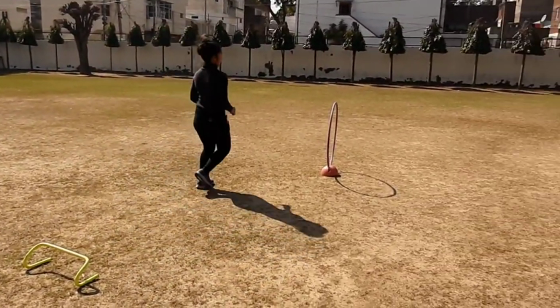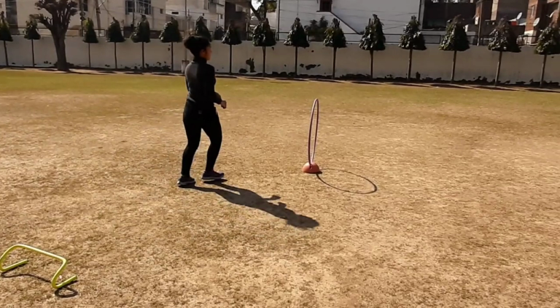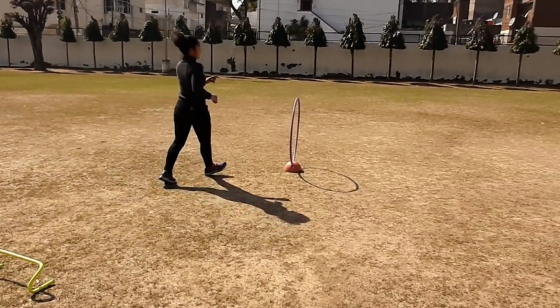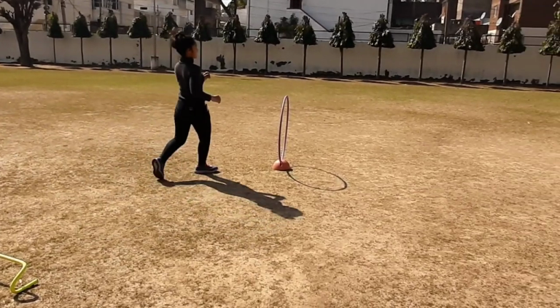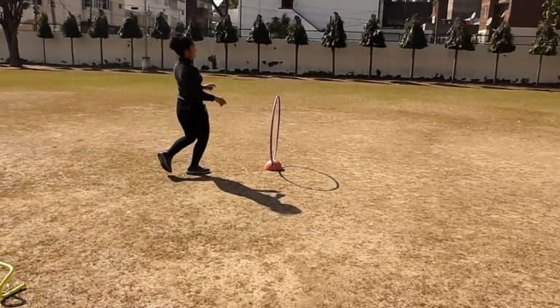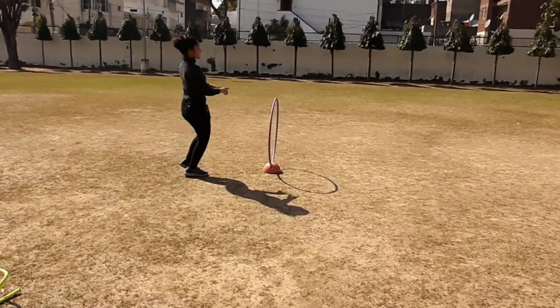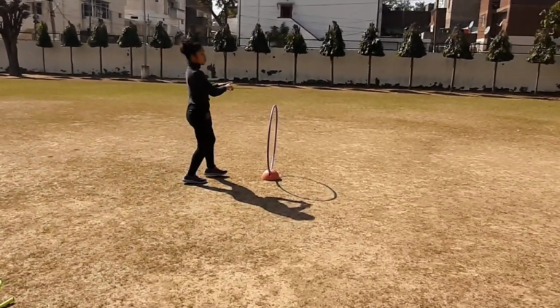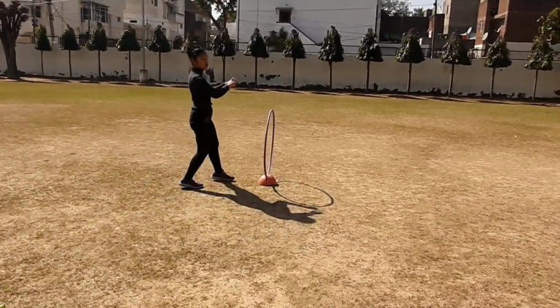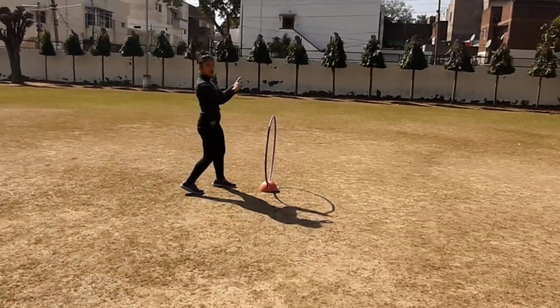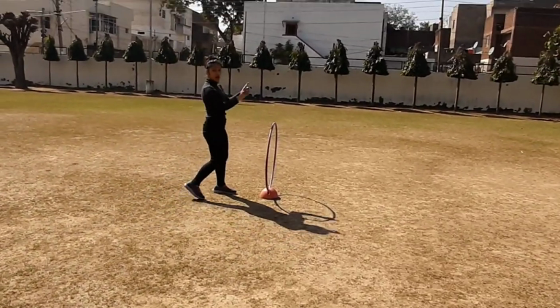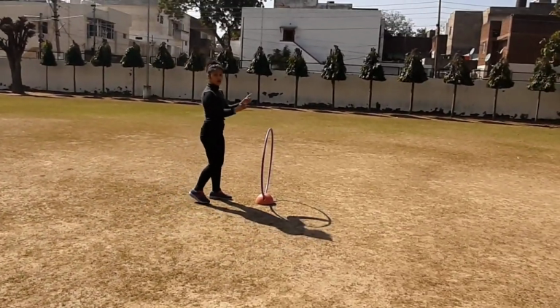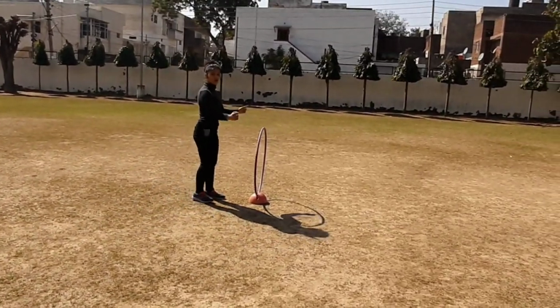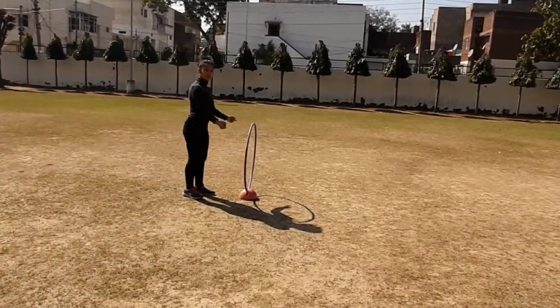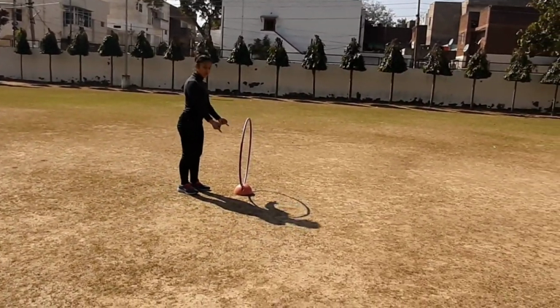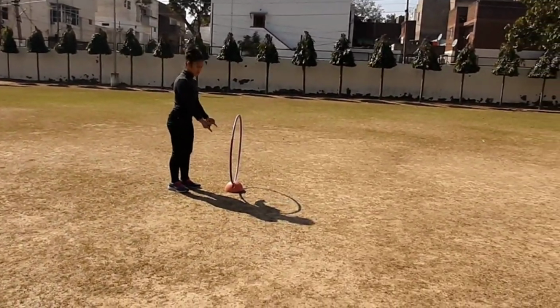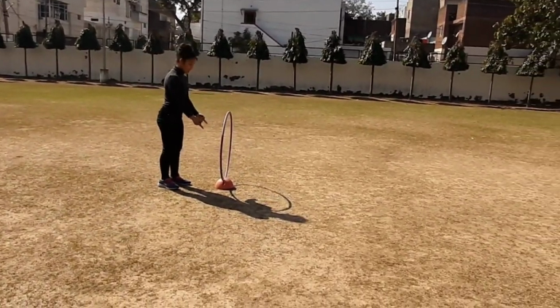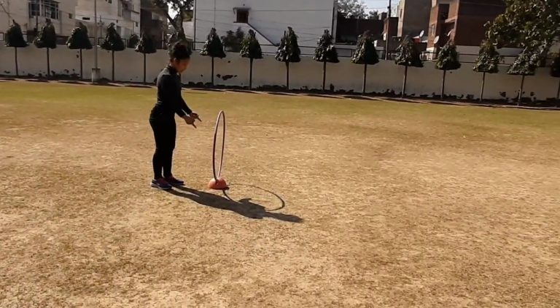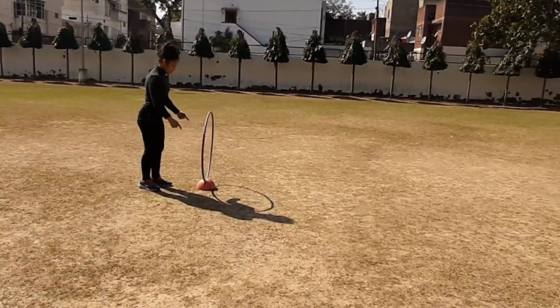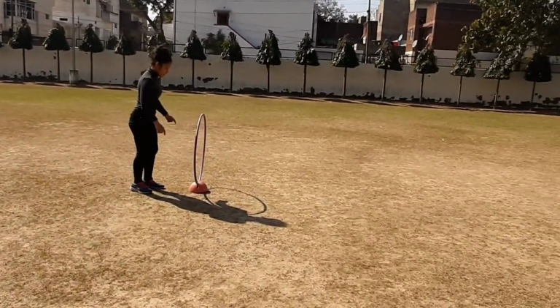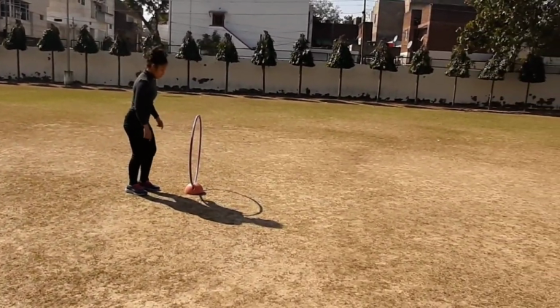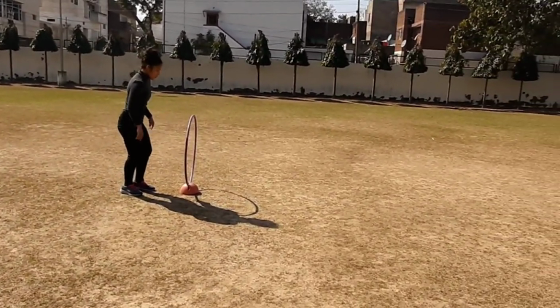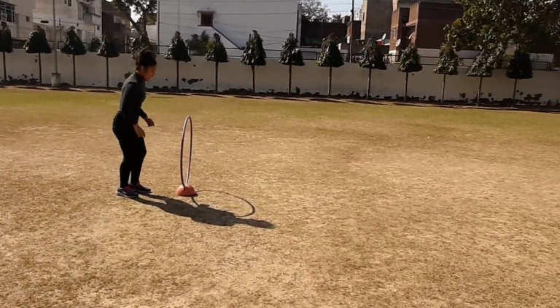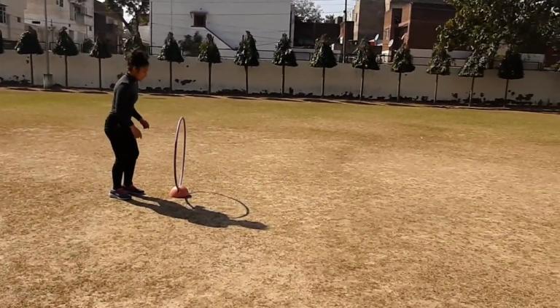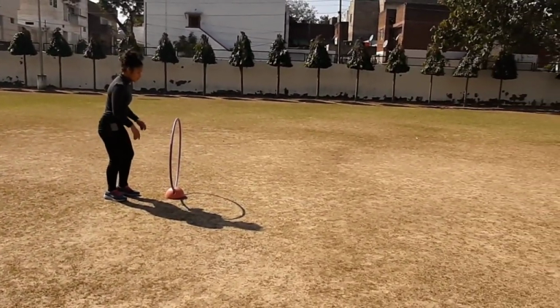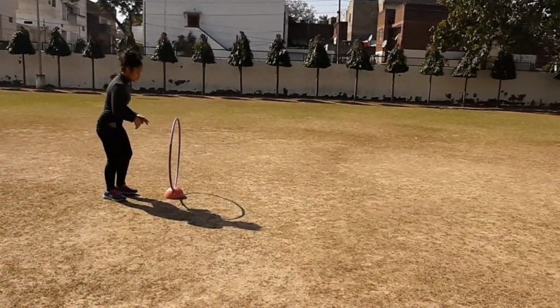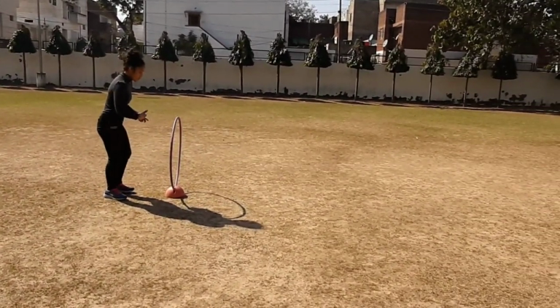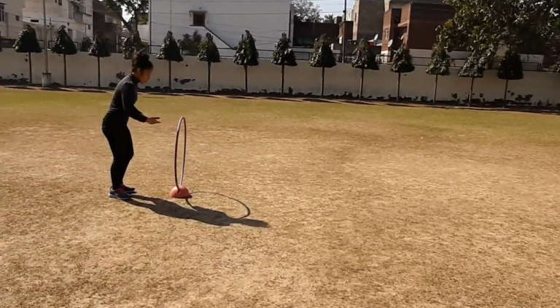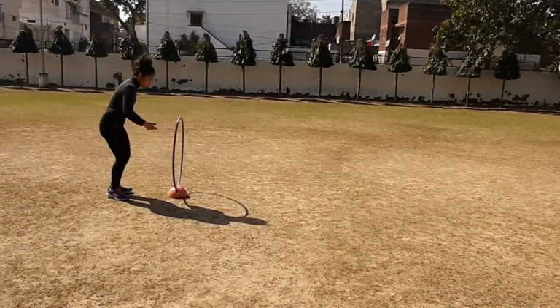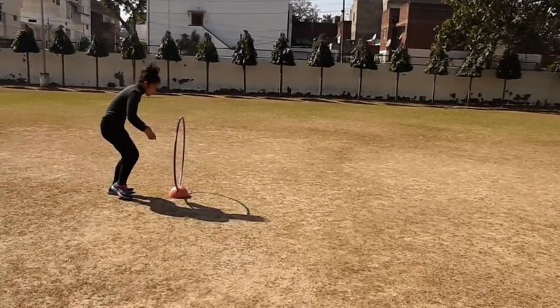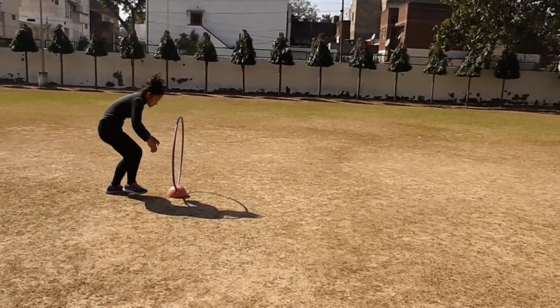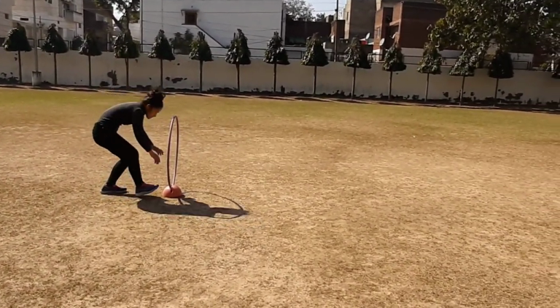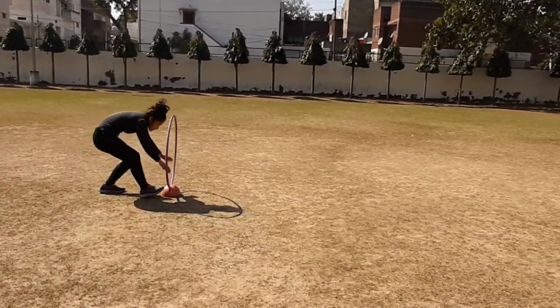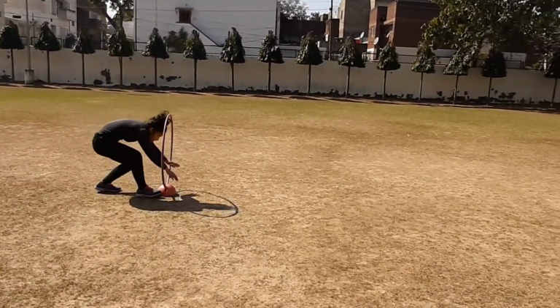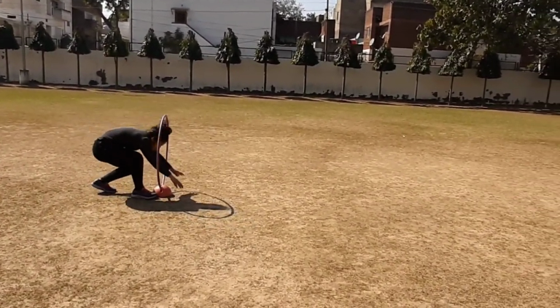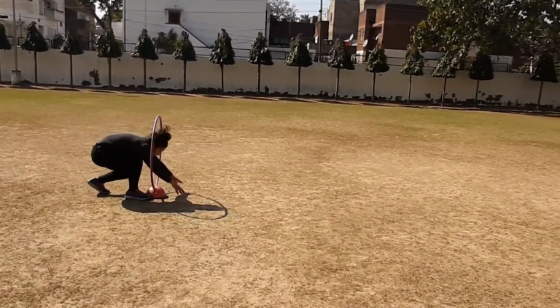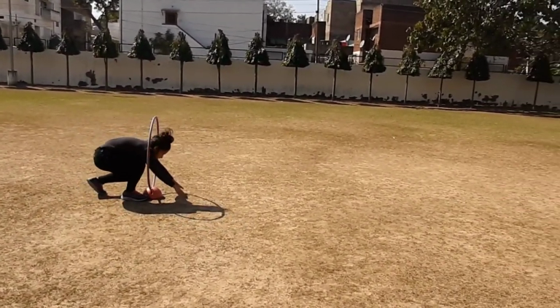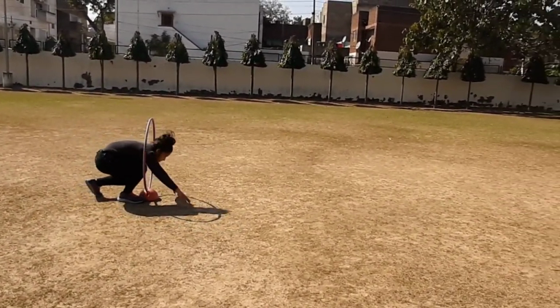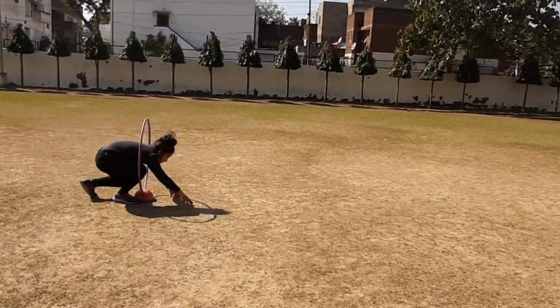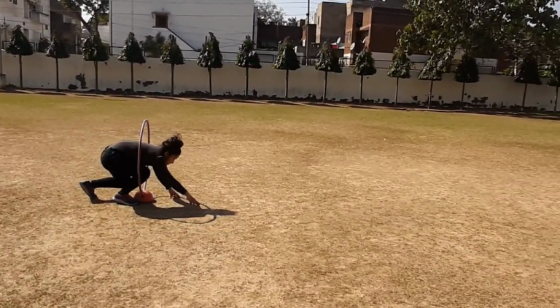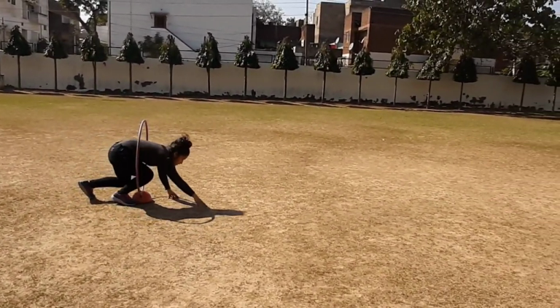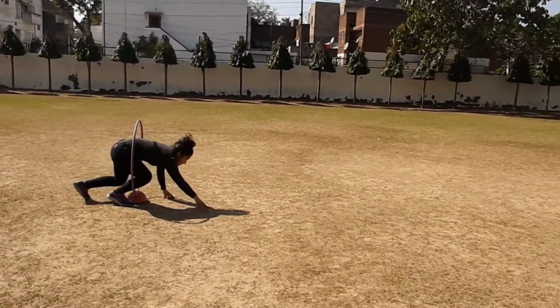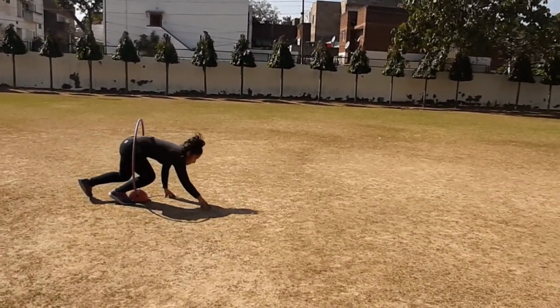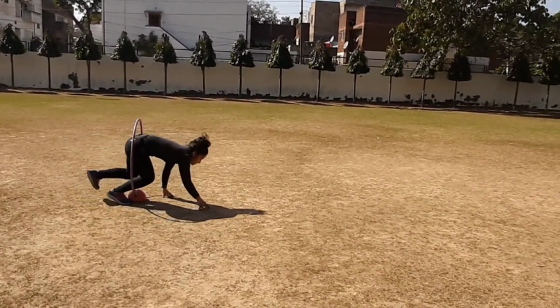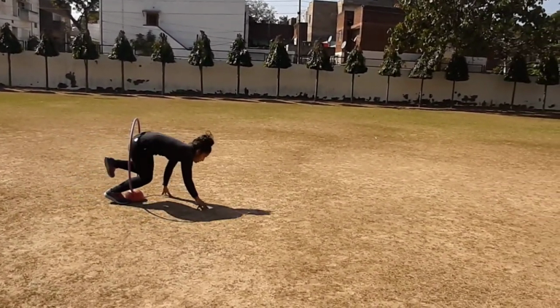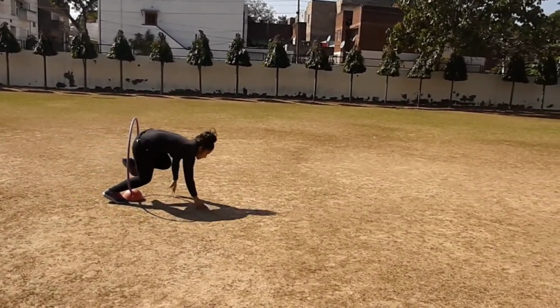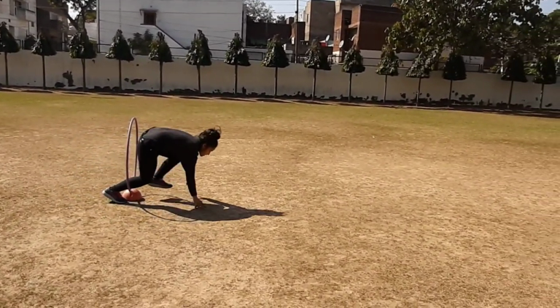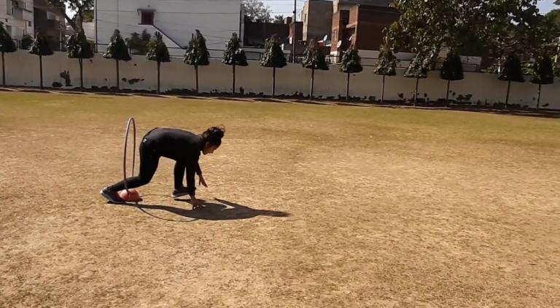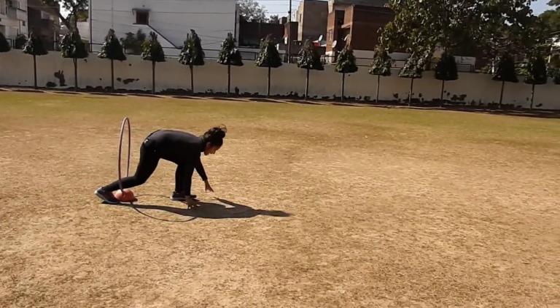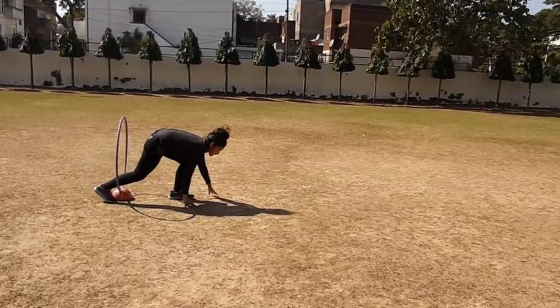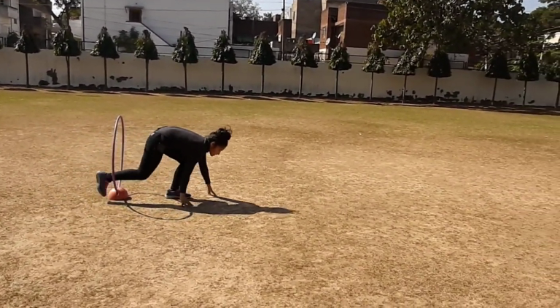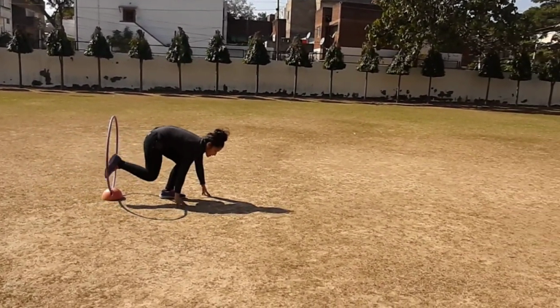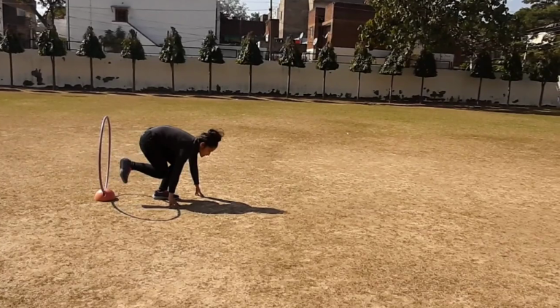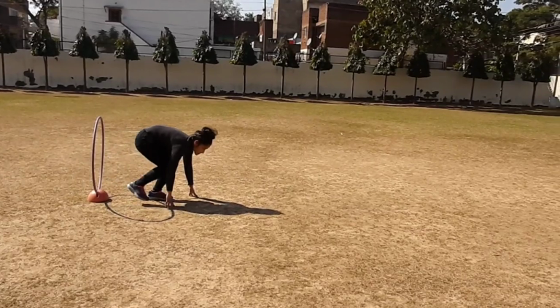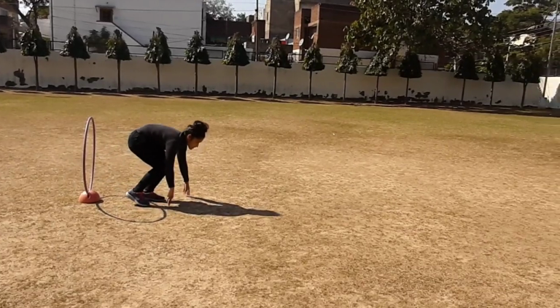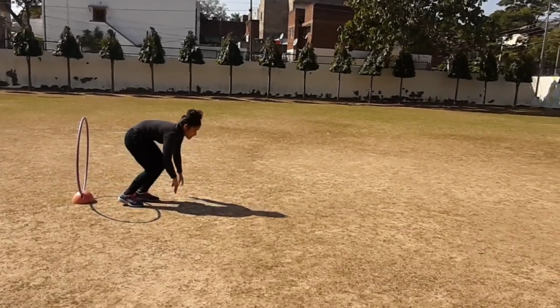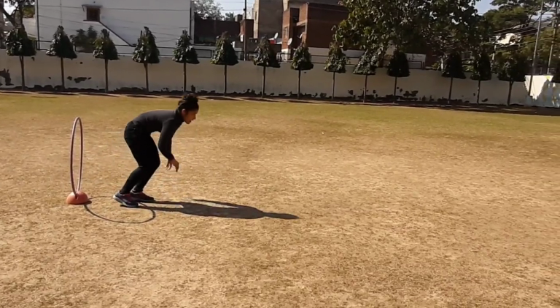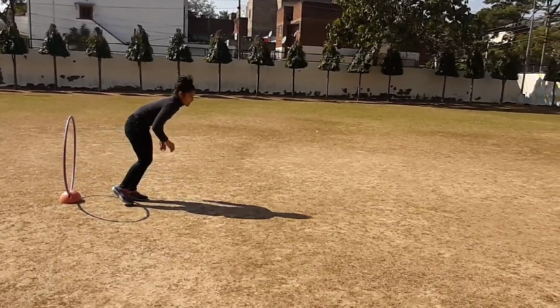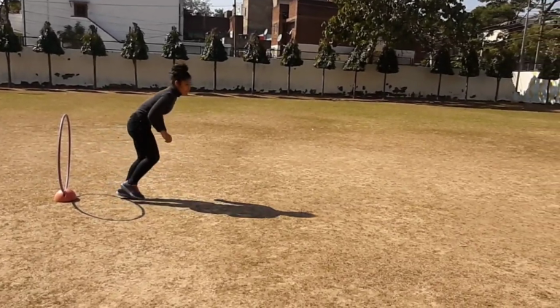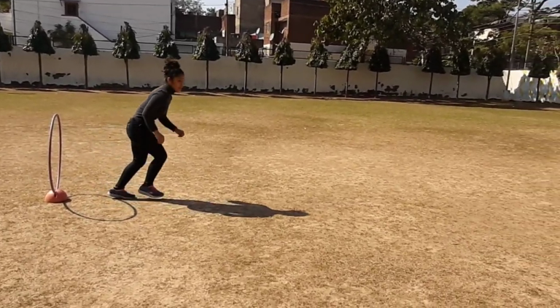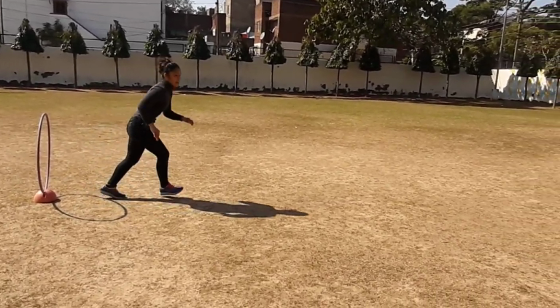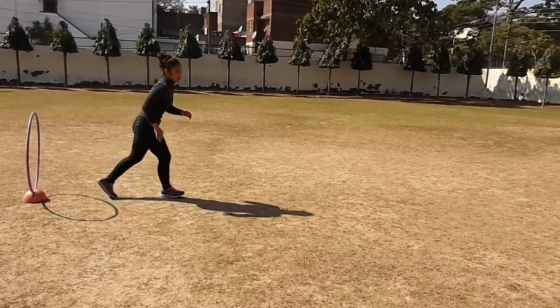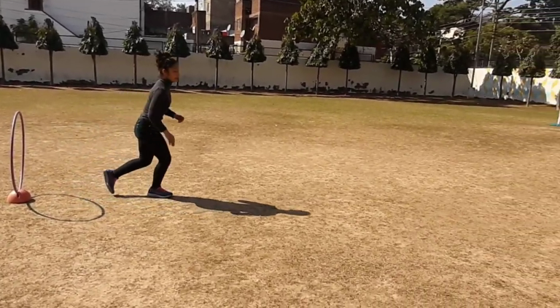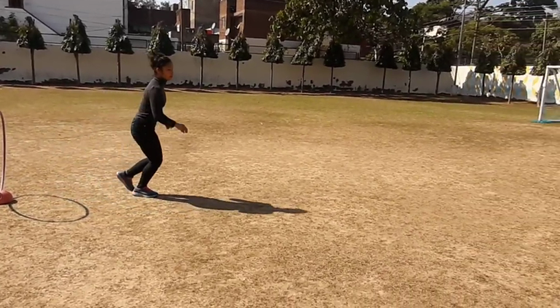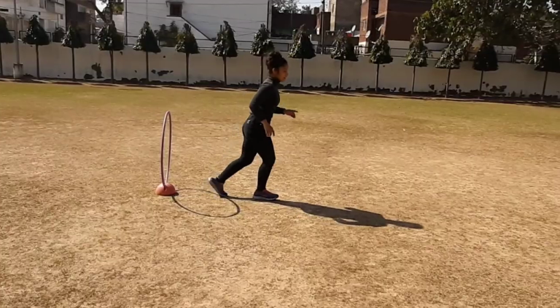Here is a hula hoop ring, you have to cross like this. And then again run.